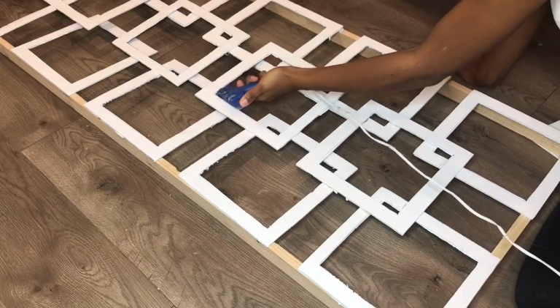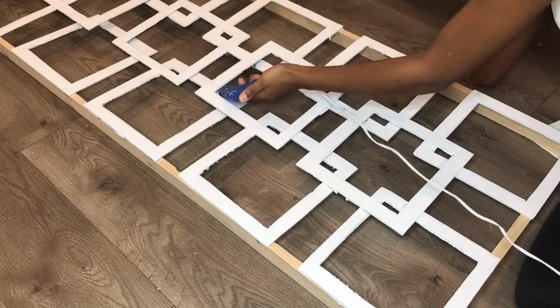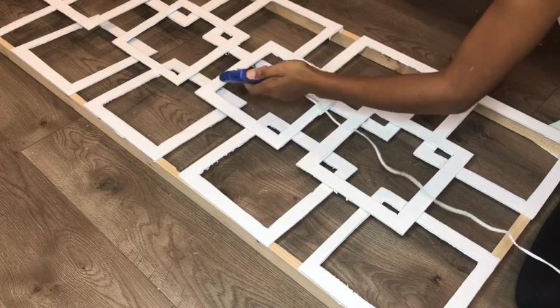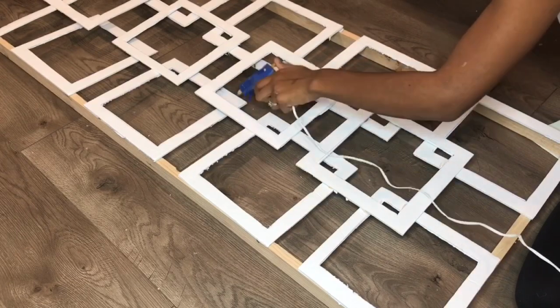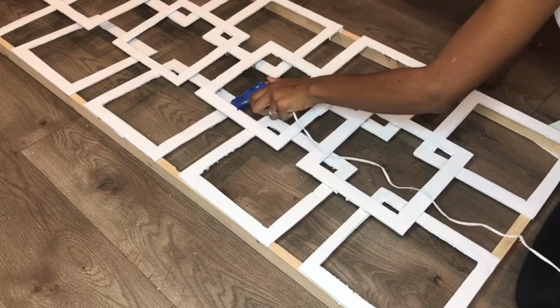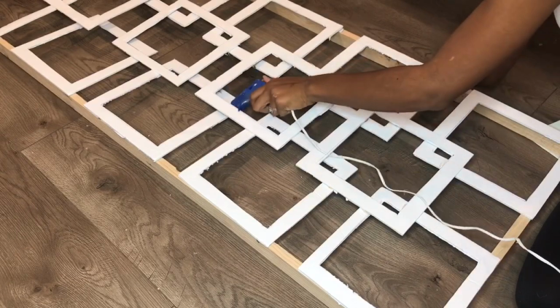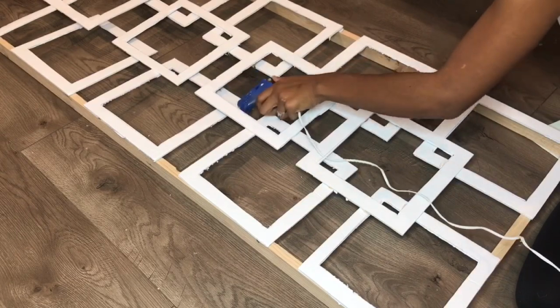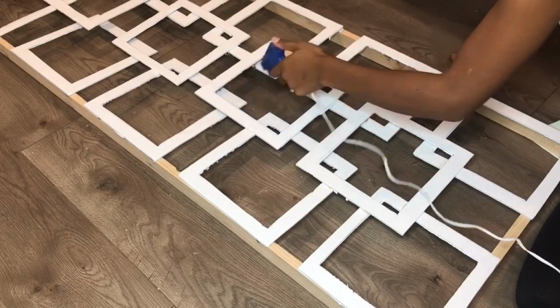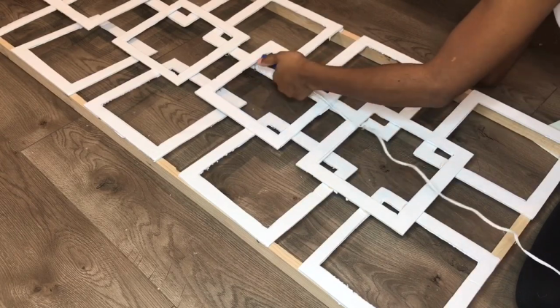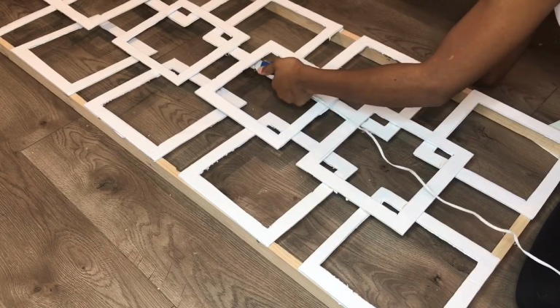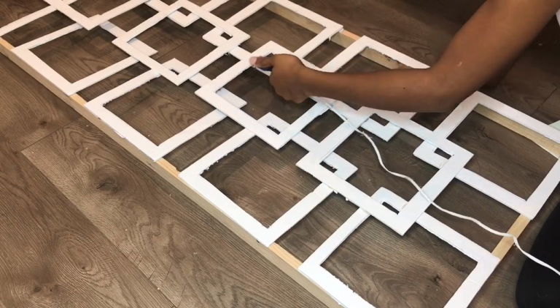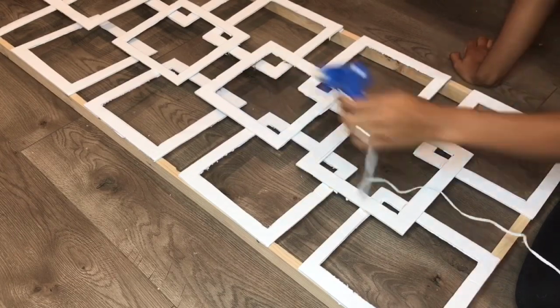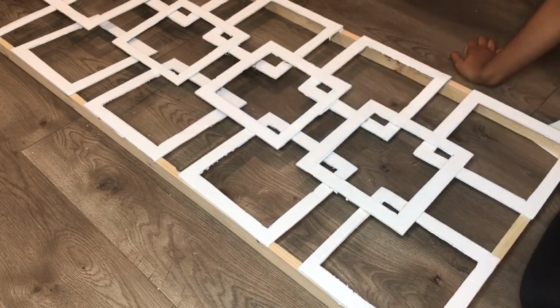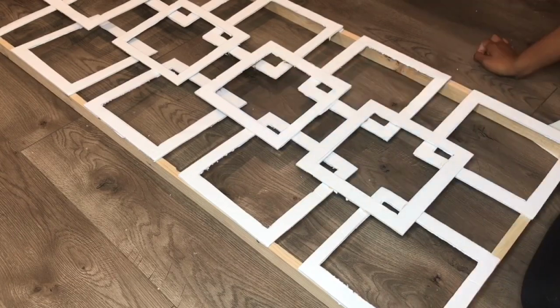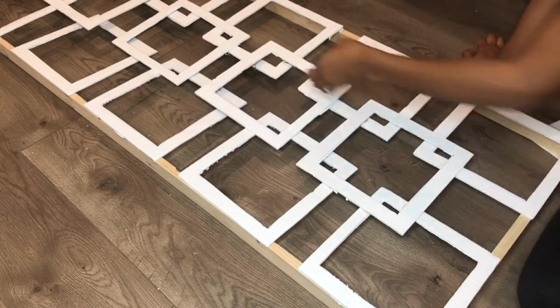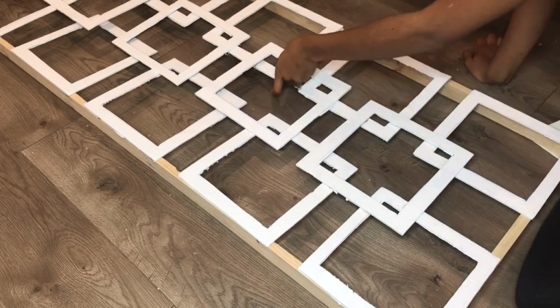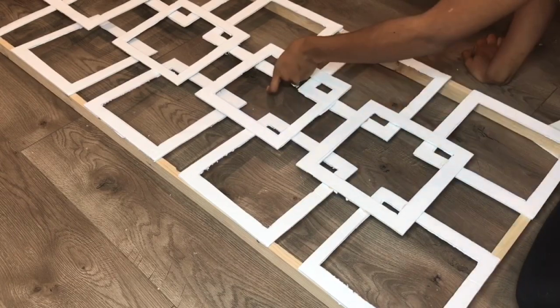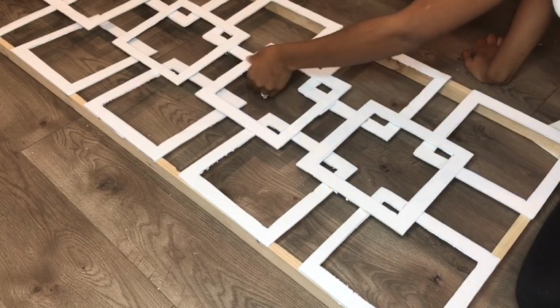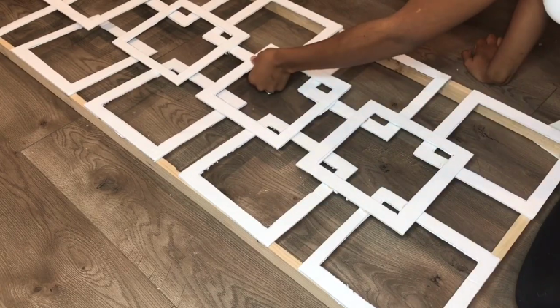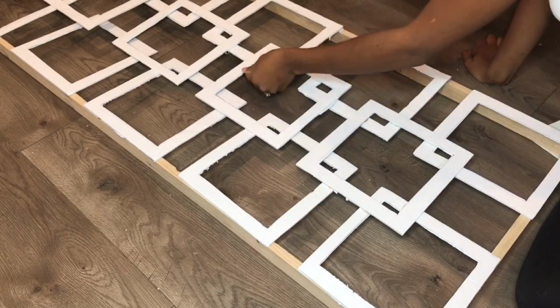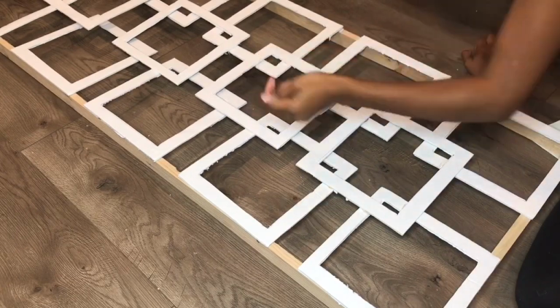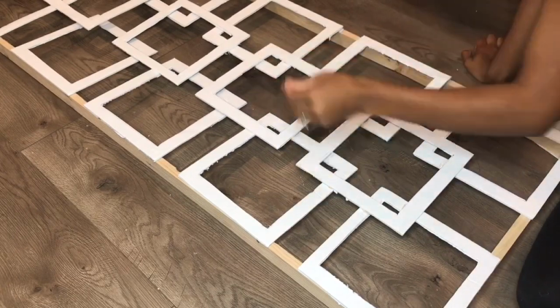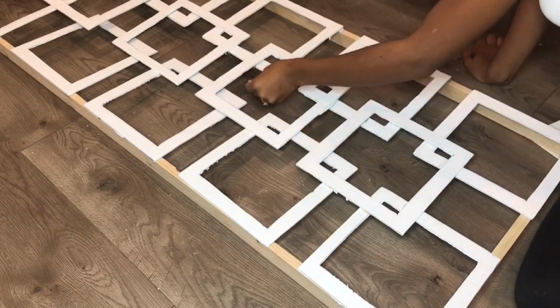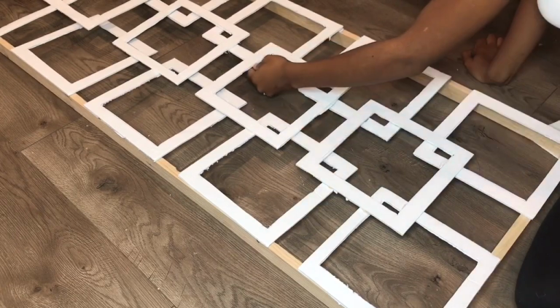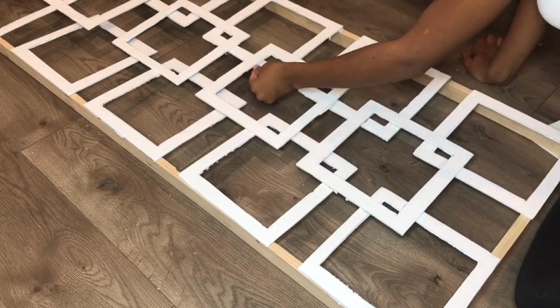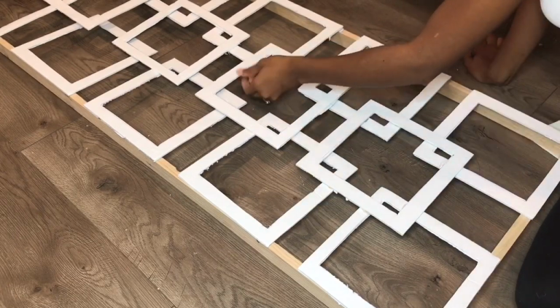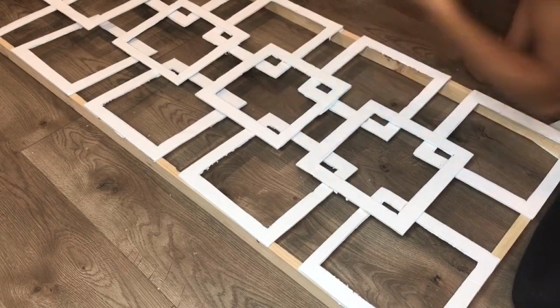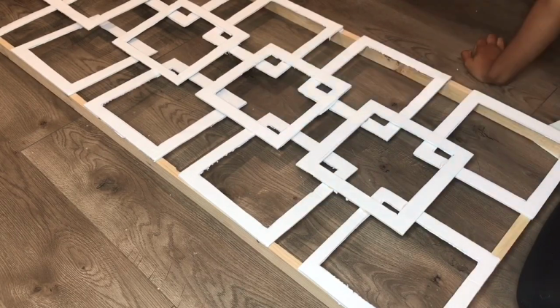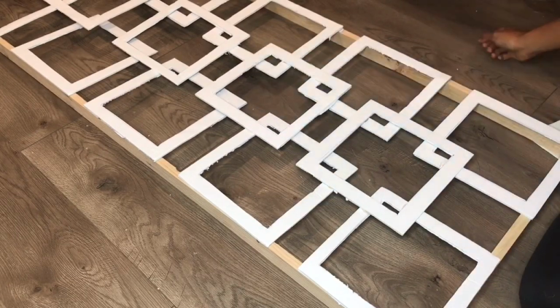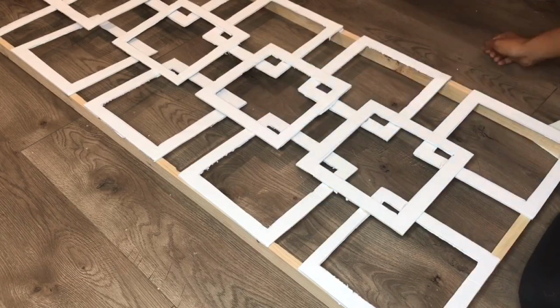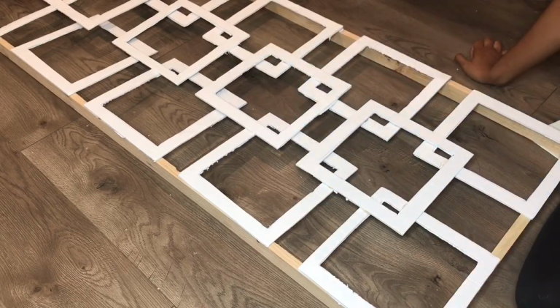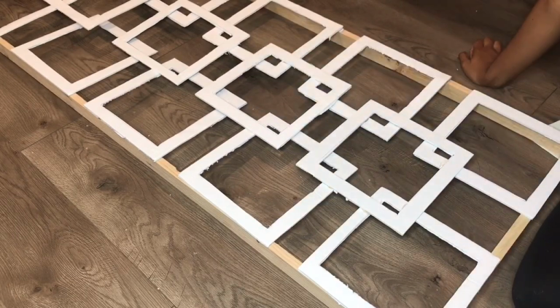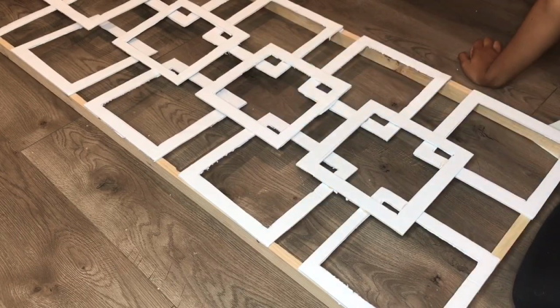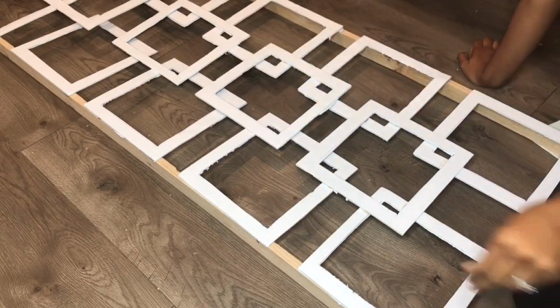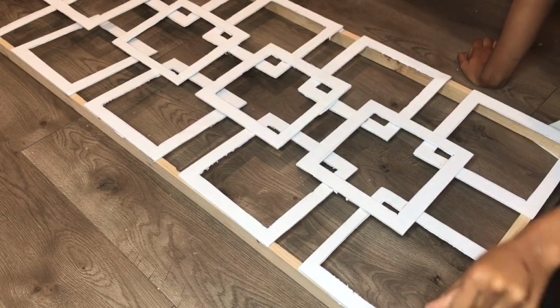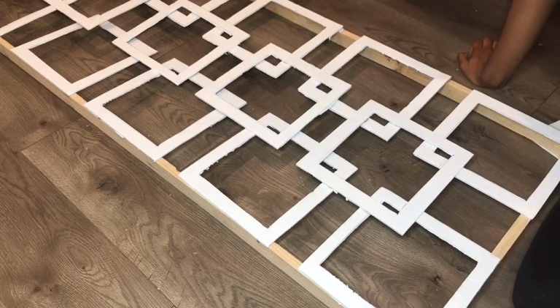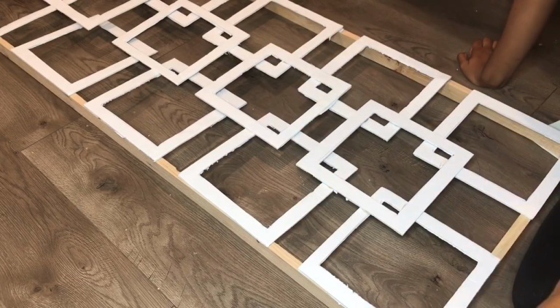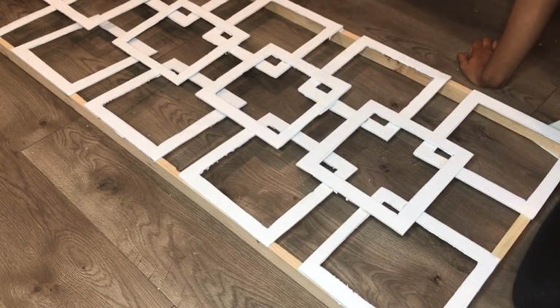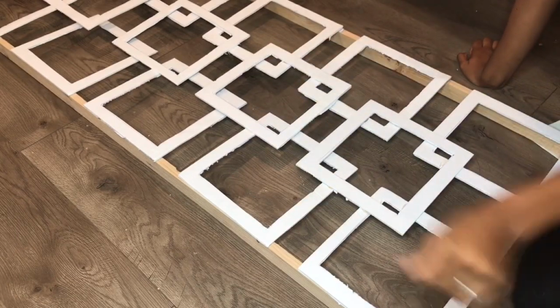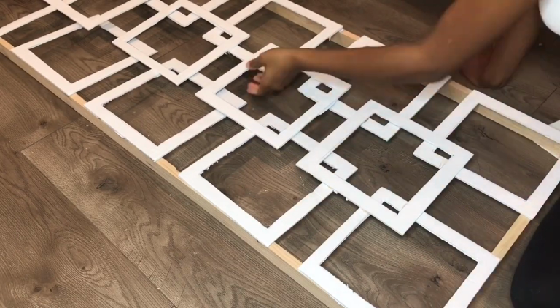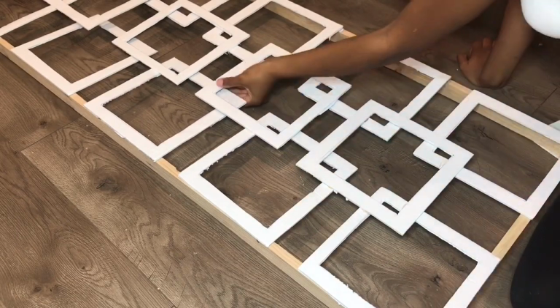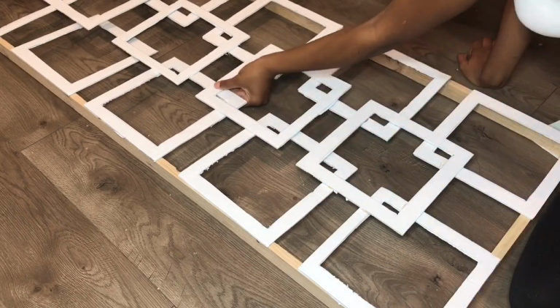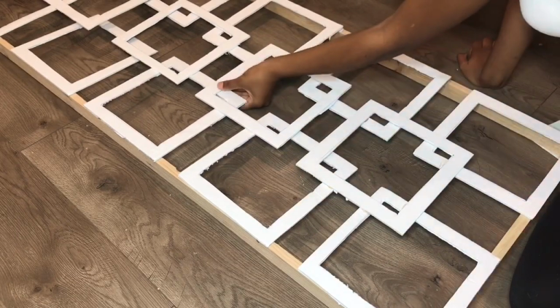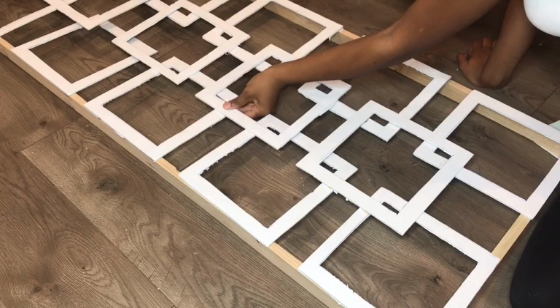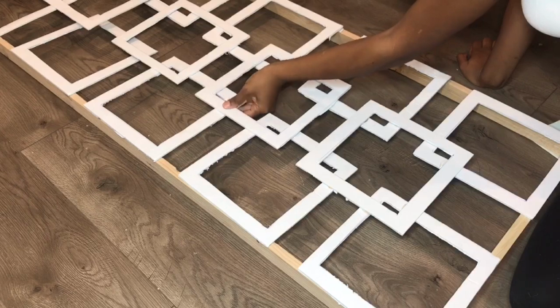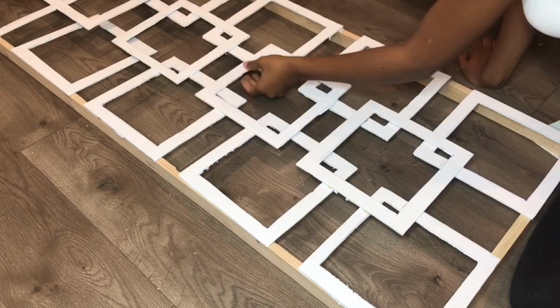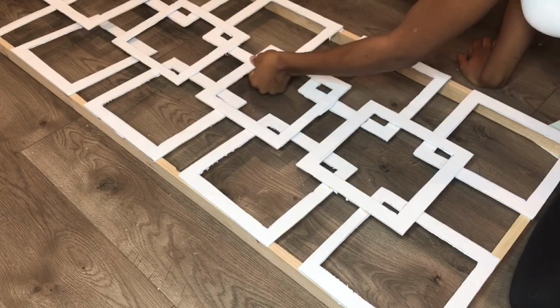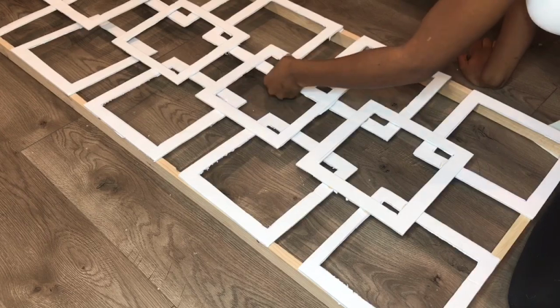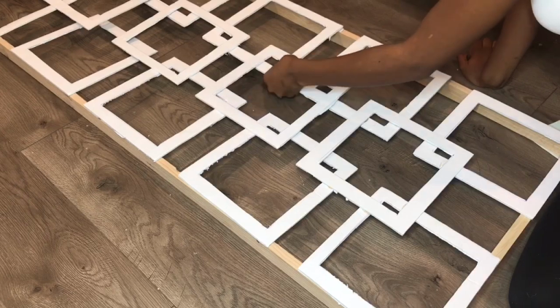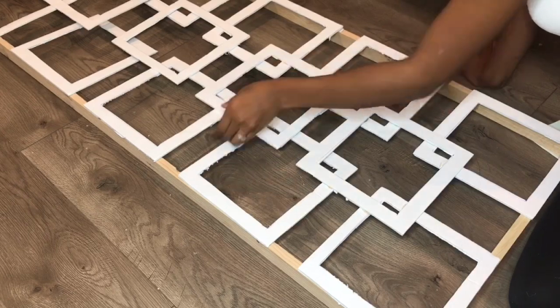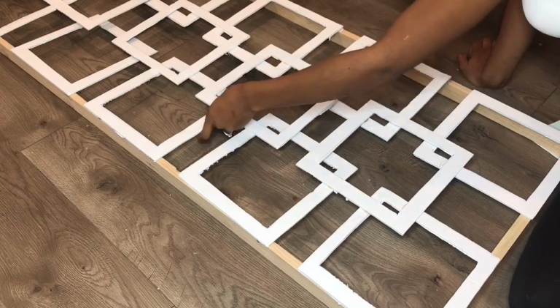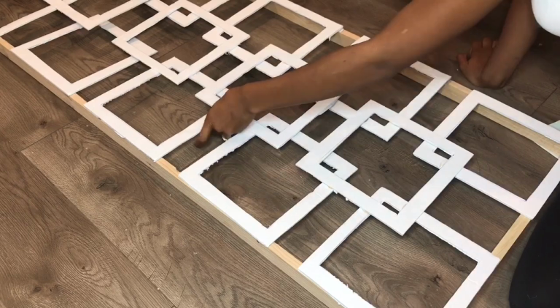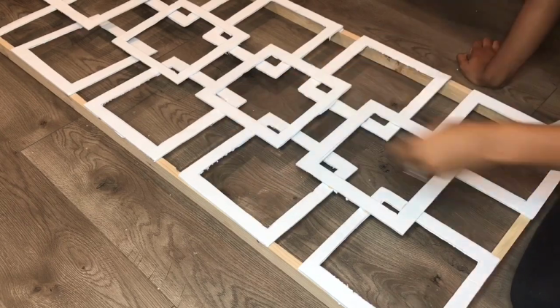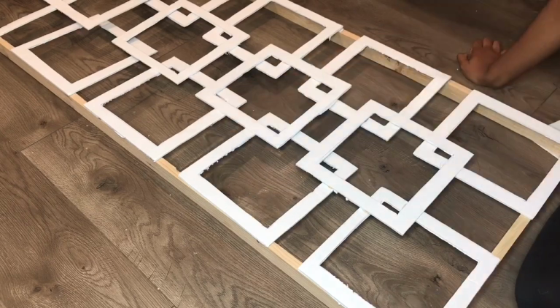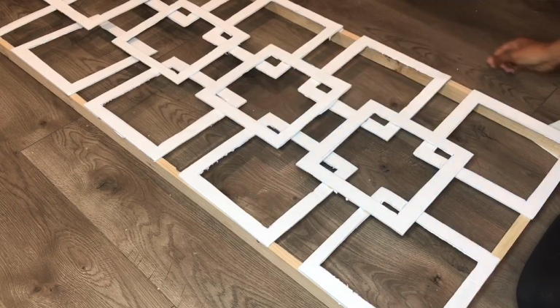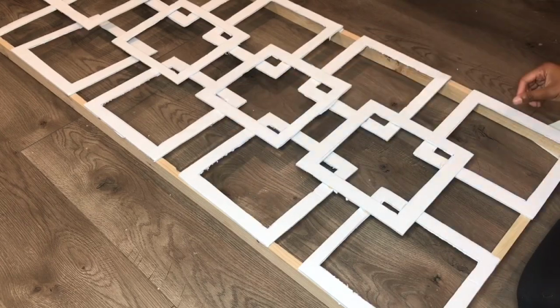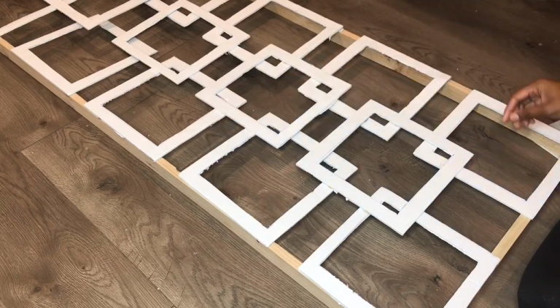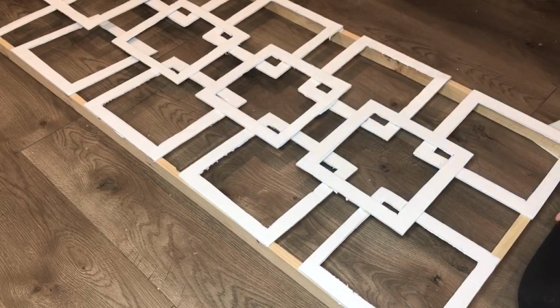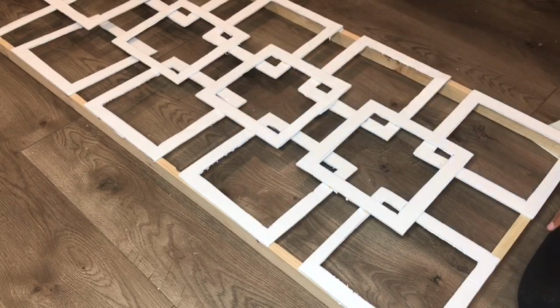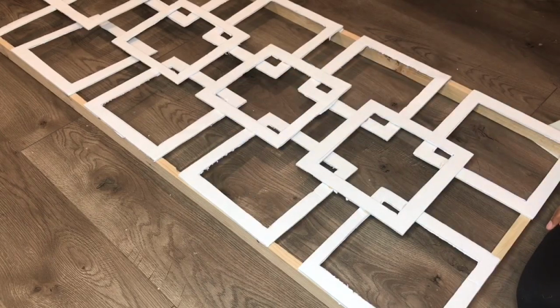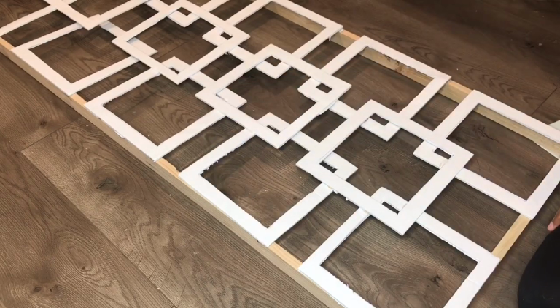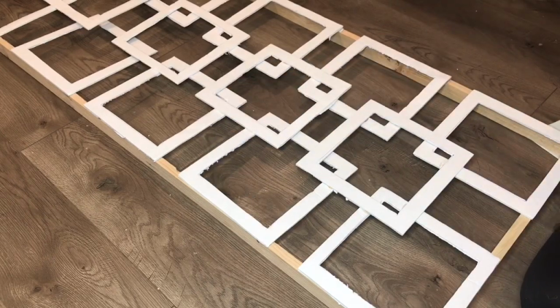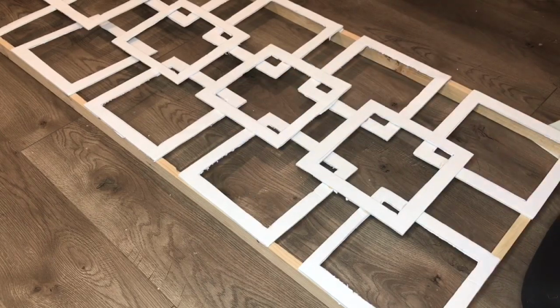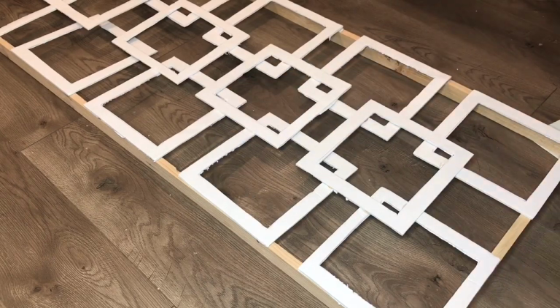After I get done gluing the squares on top, I'm going to take this panel outside and I'm going to spray paint it silver.